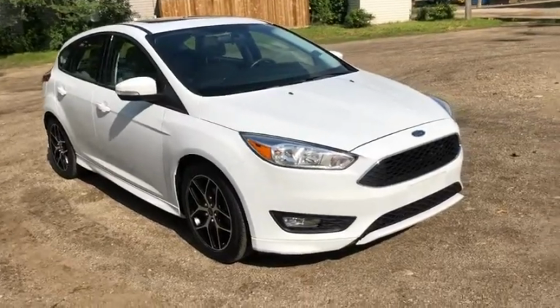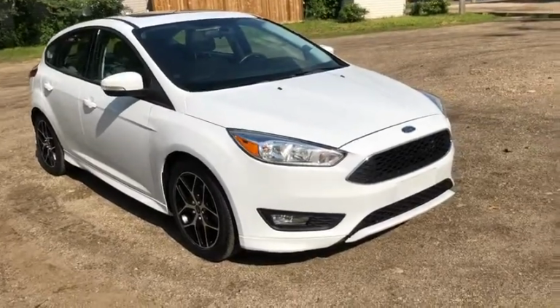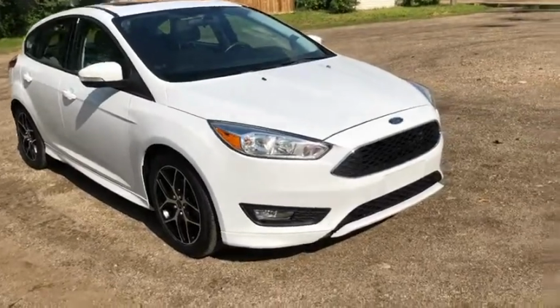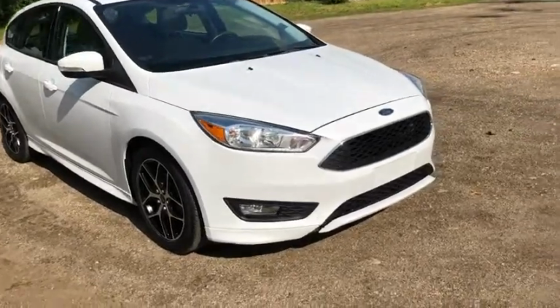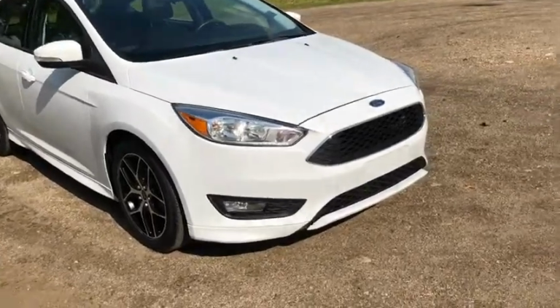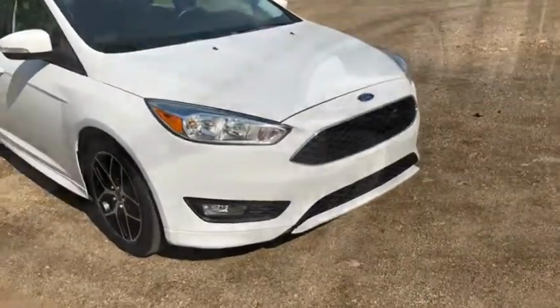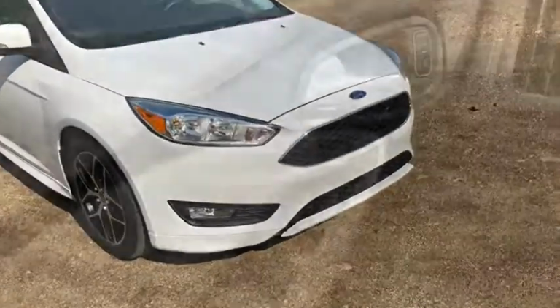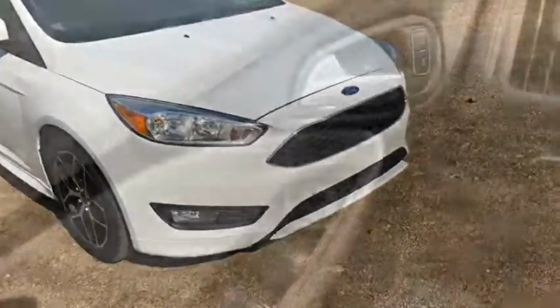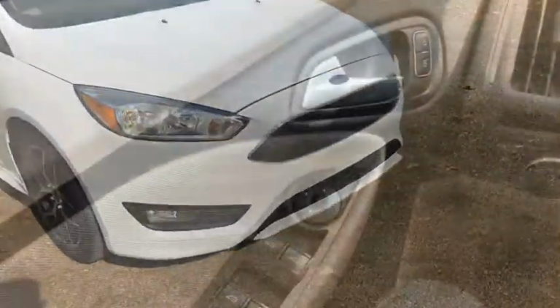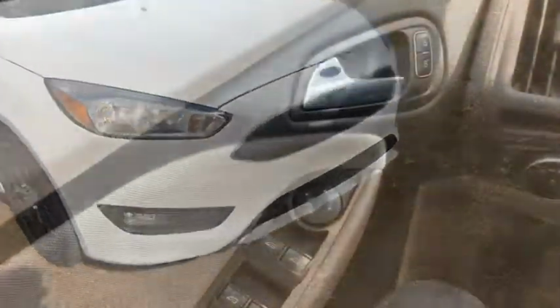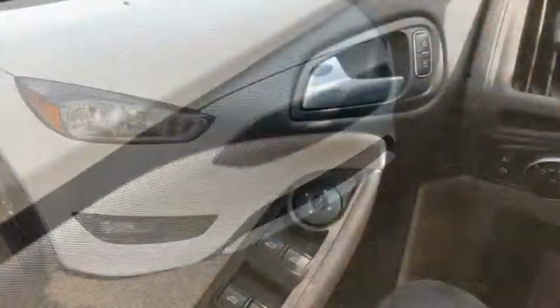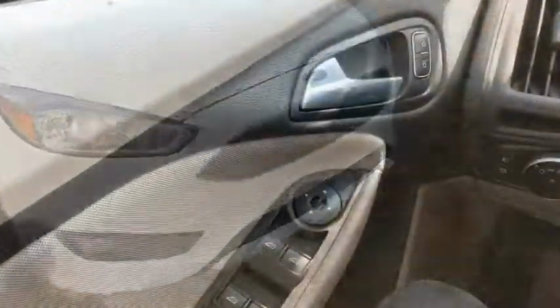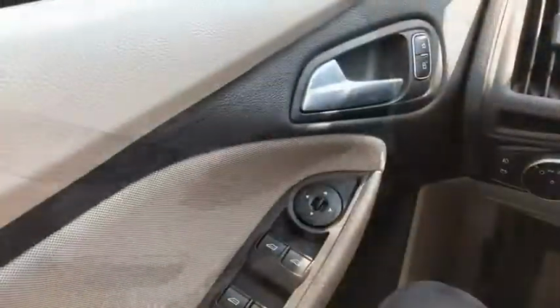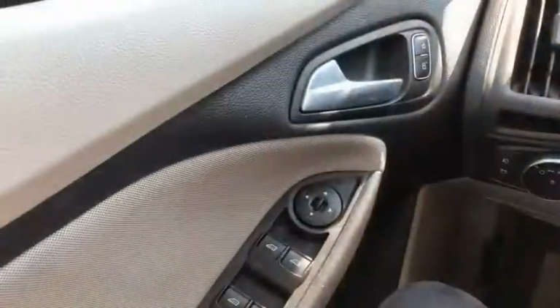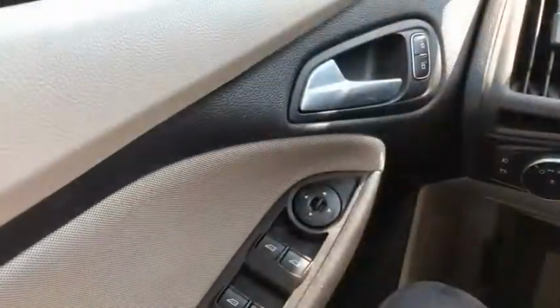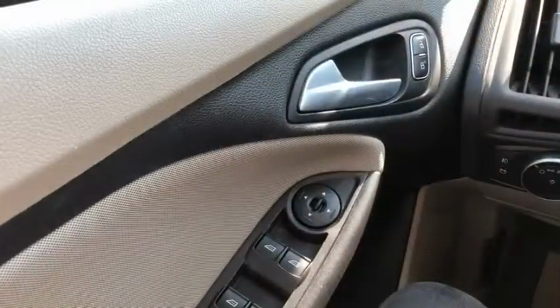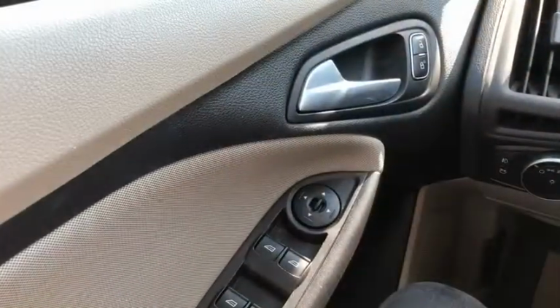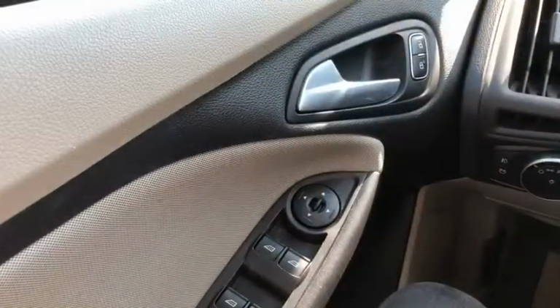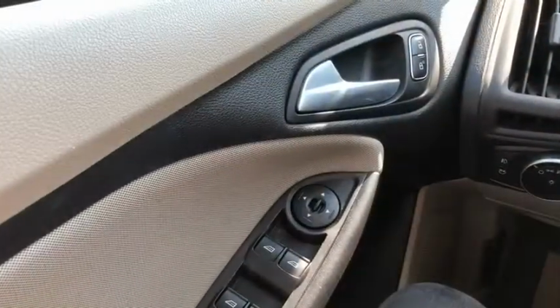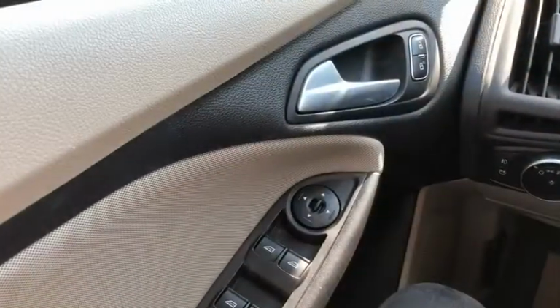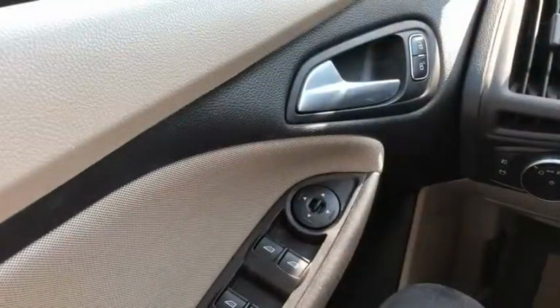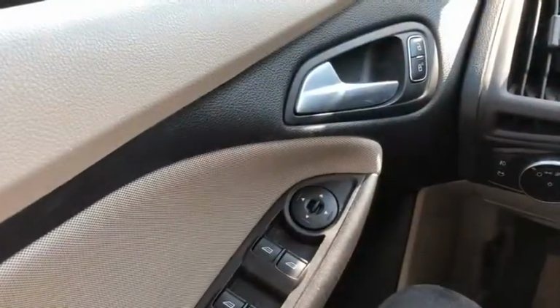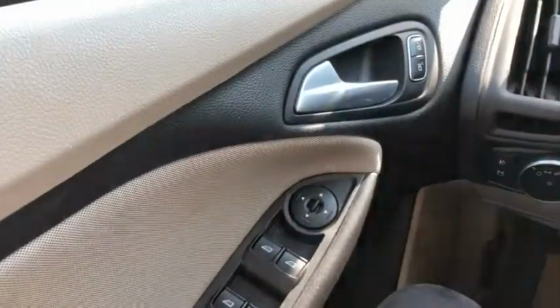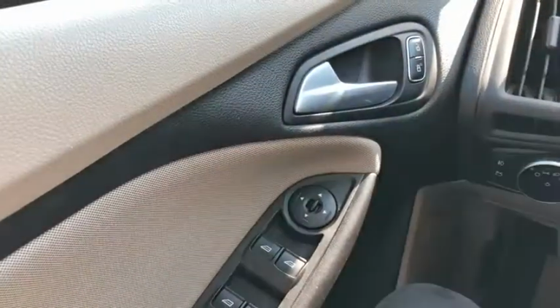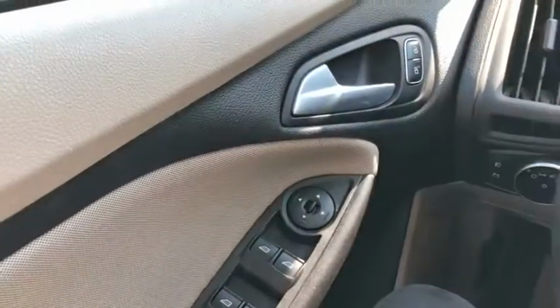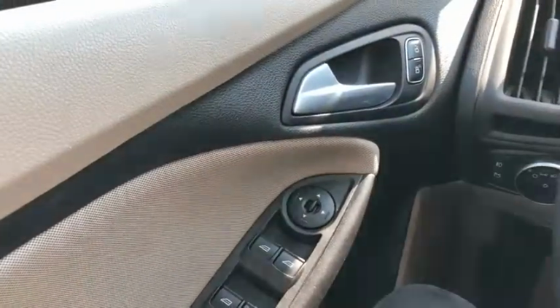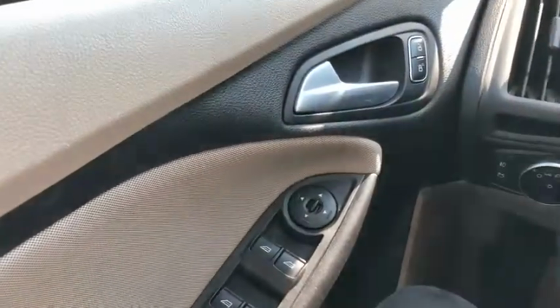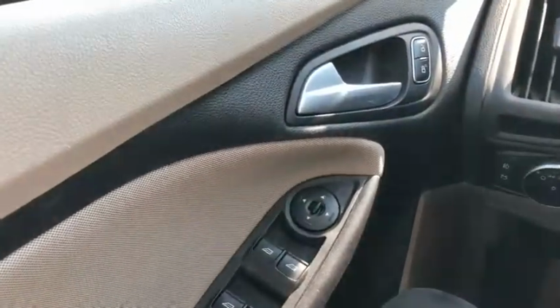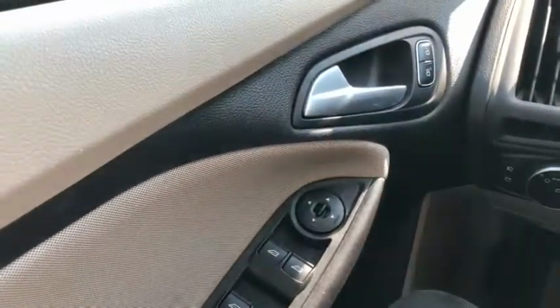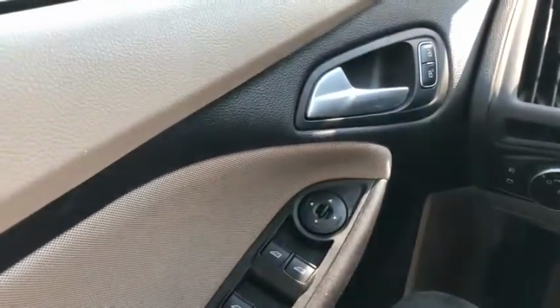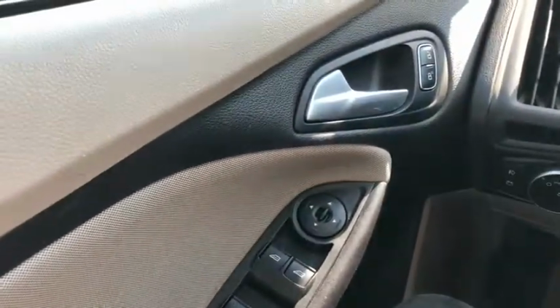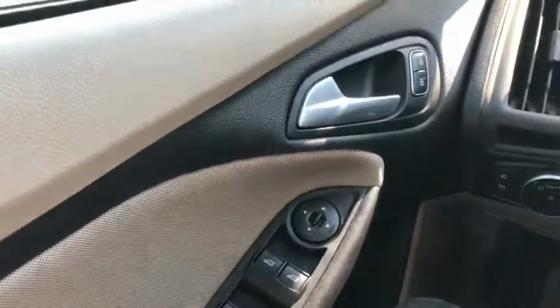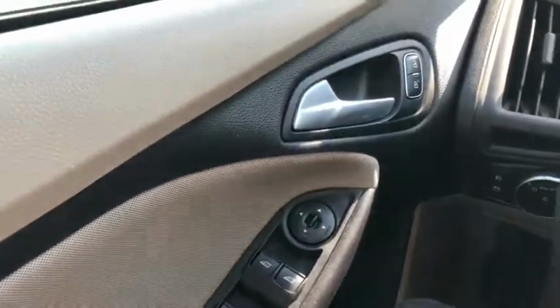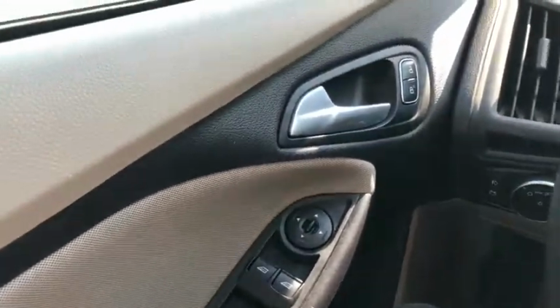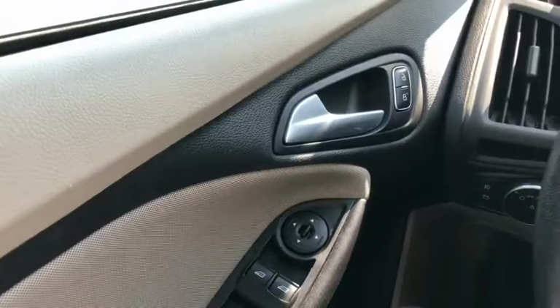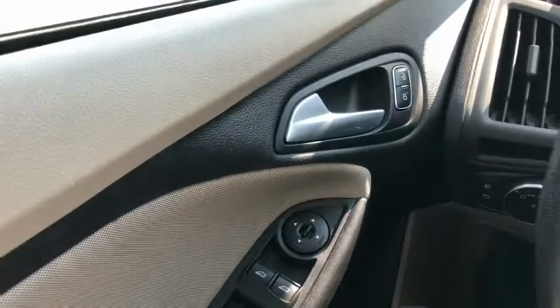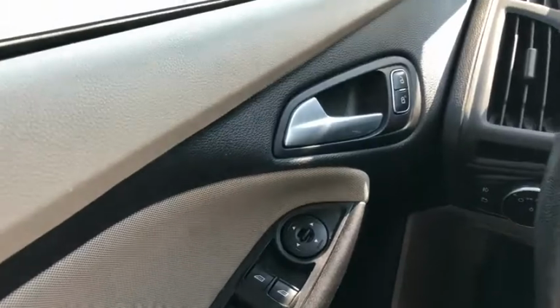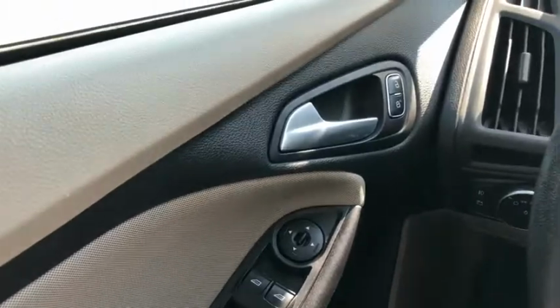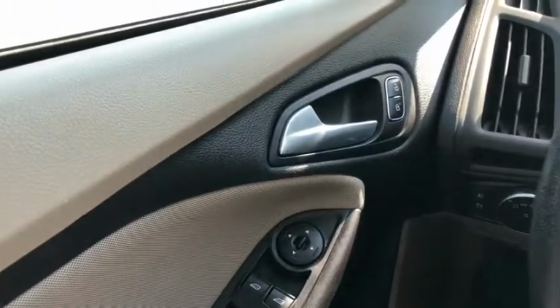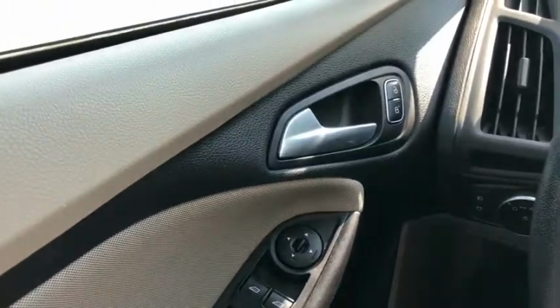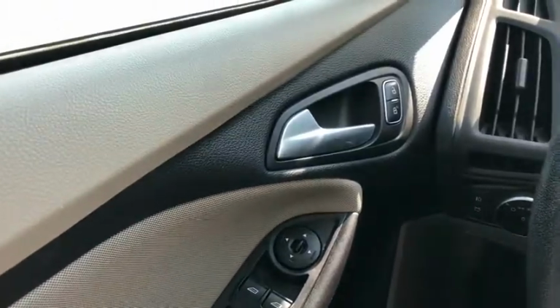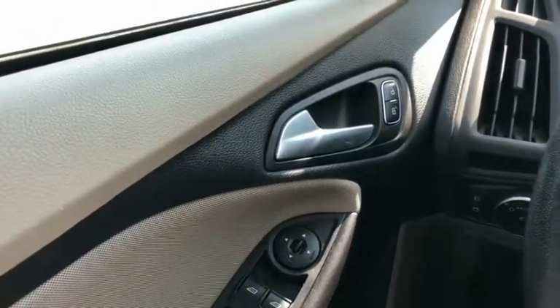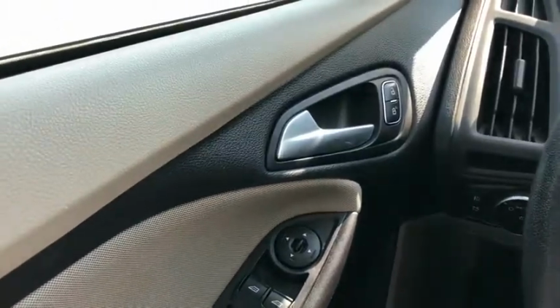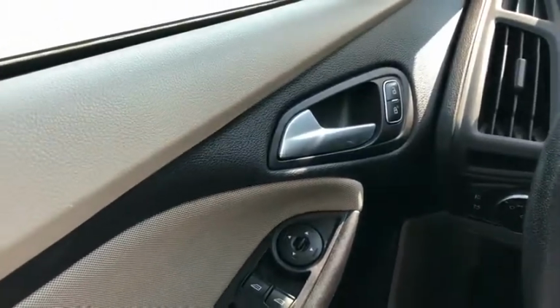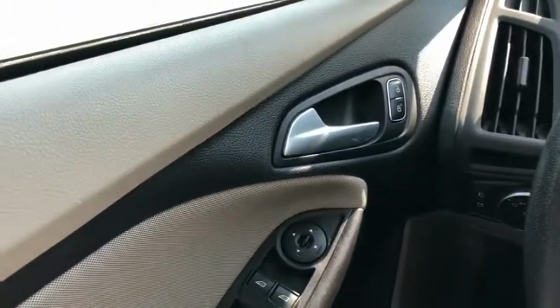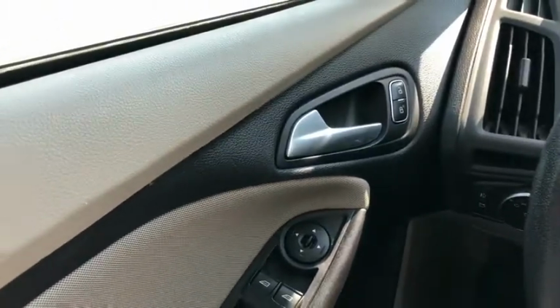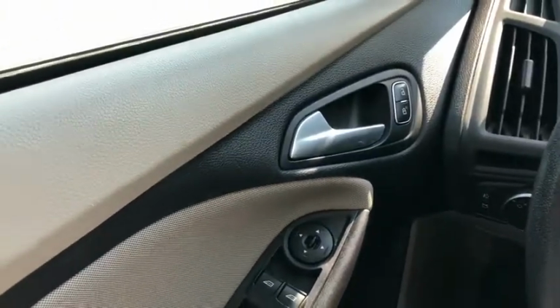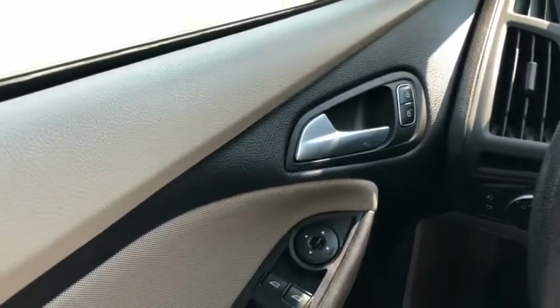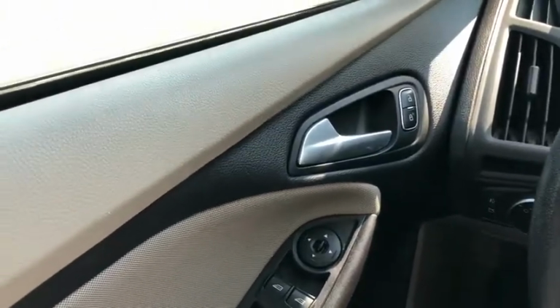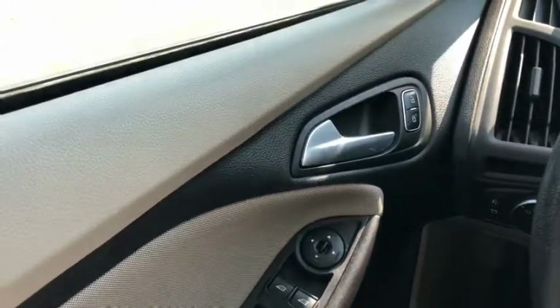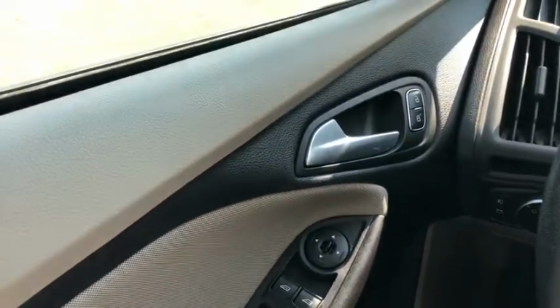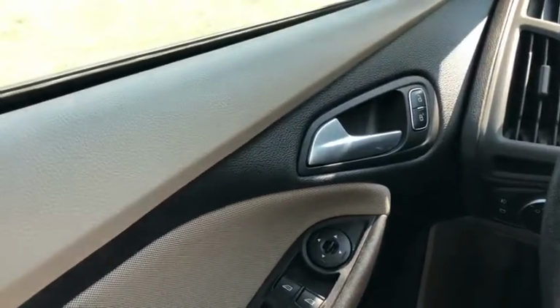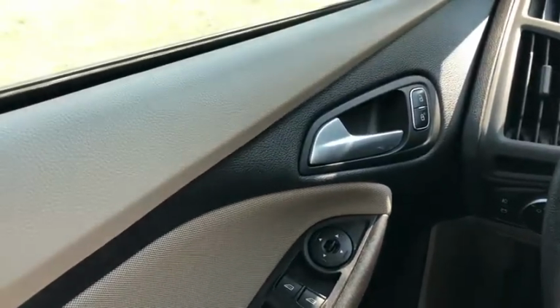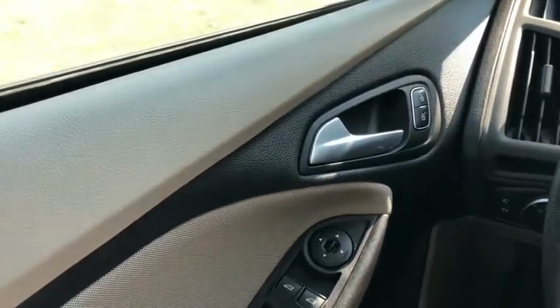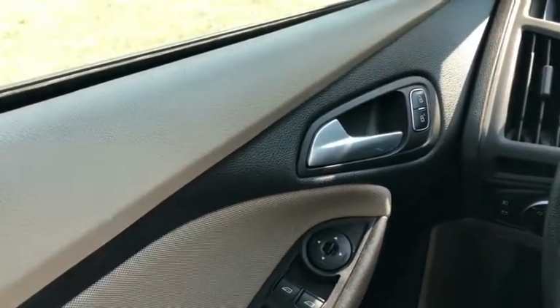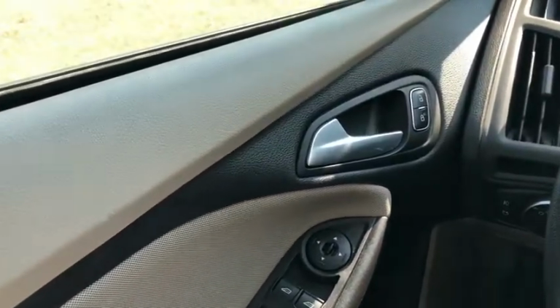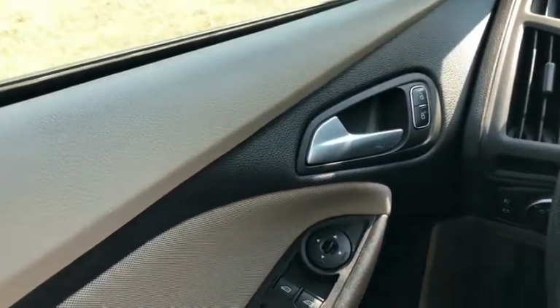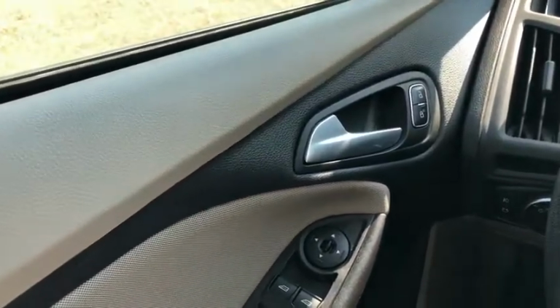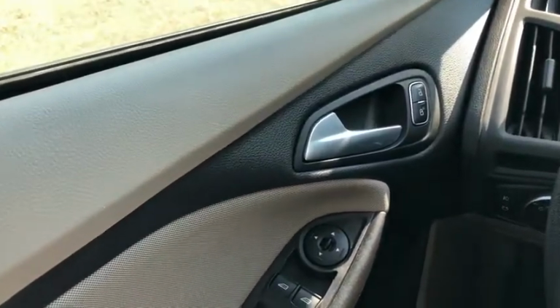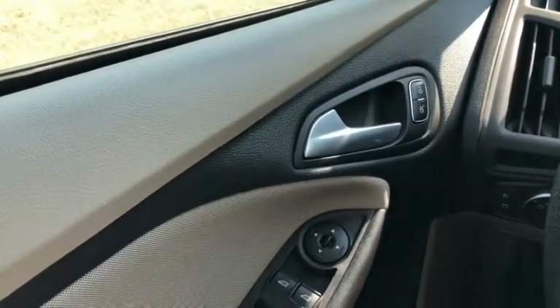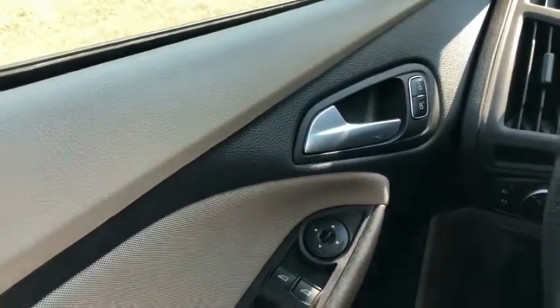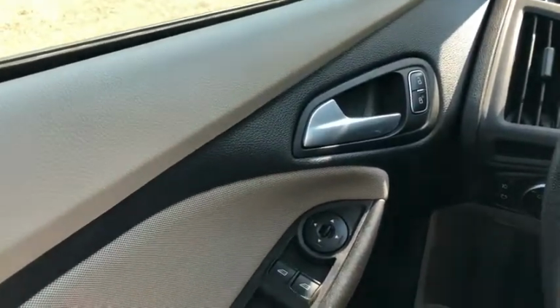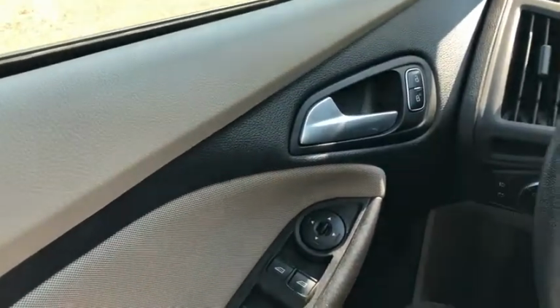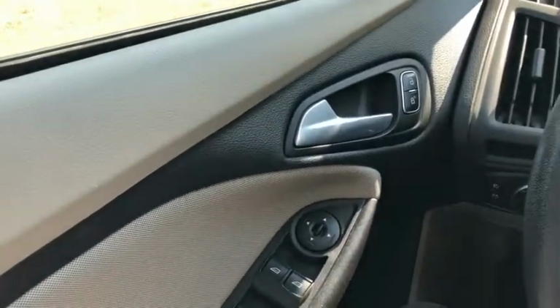Now let's take a look inside. Sitting inside the Focus, we're going to do a quick run-through of some of the features as well as go over the interior layout.